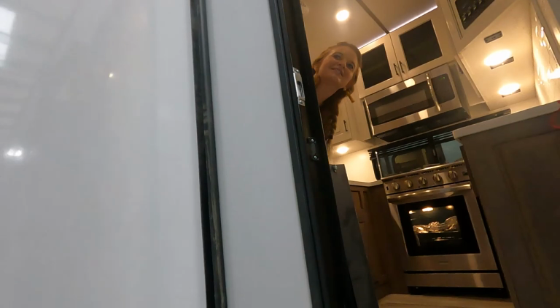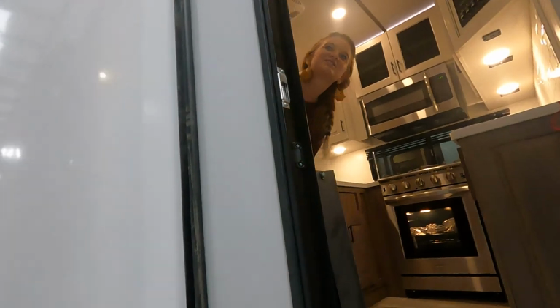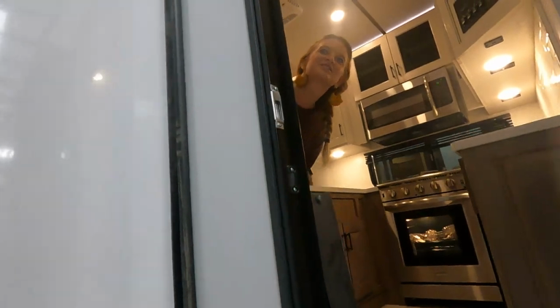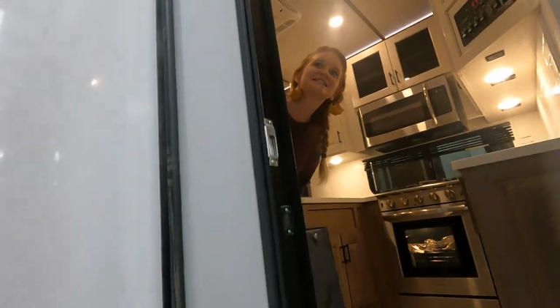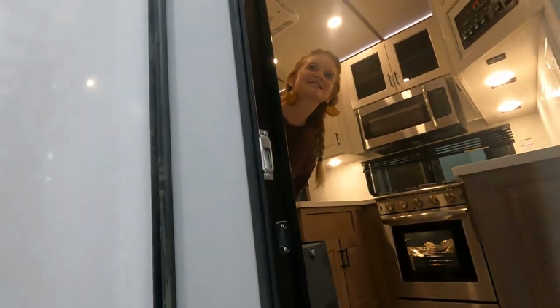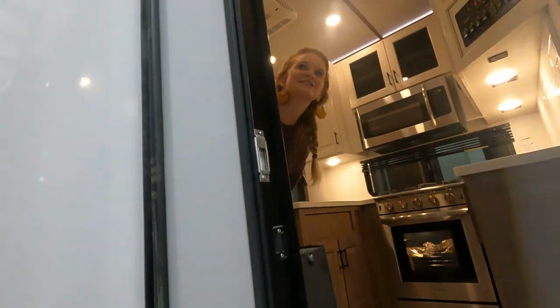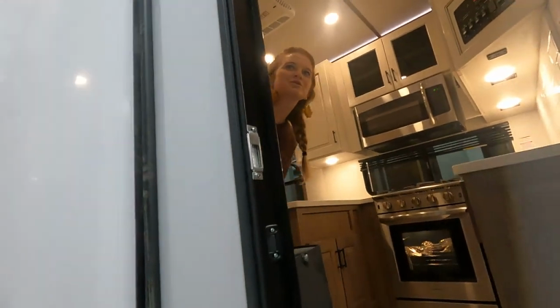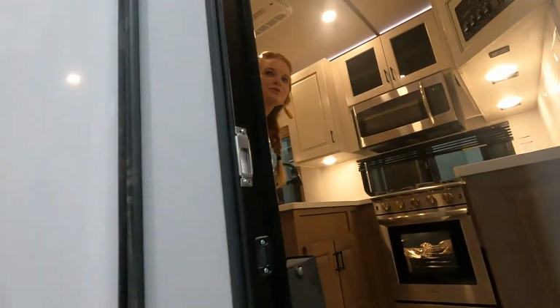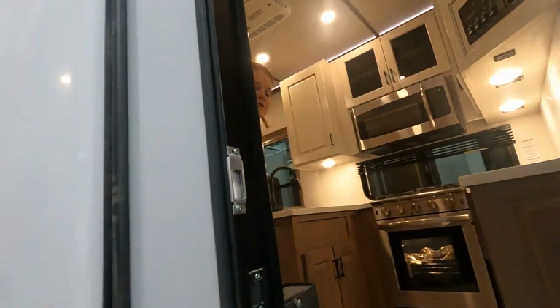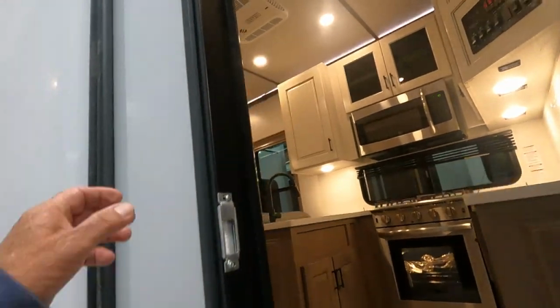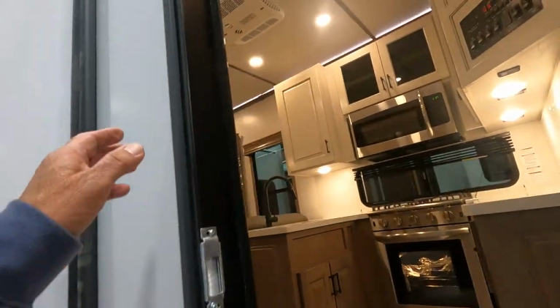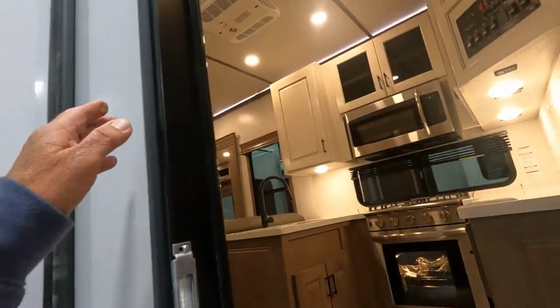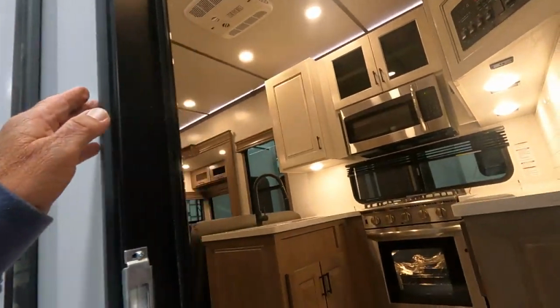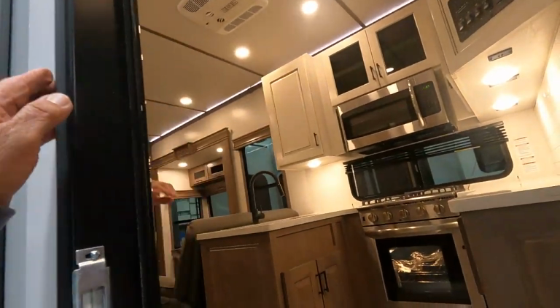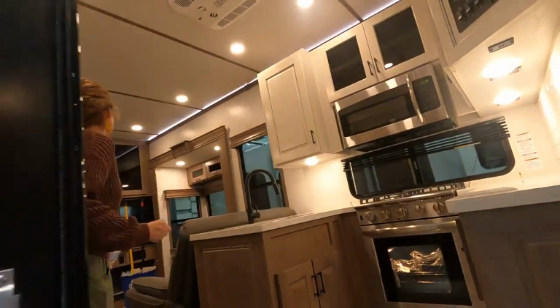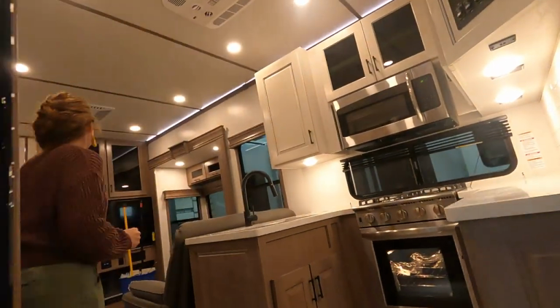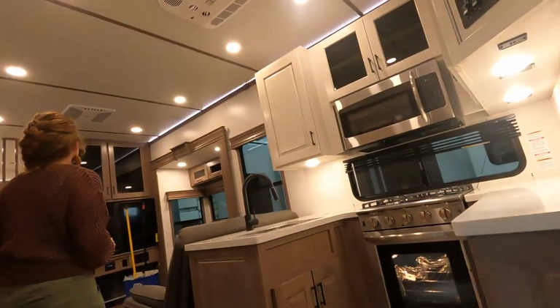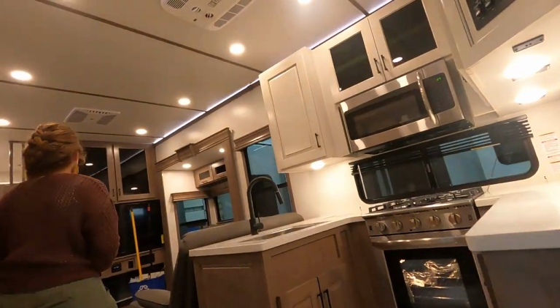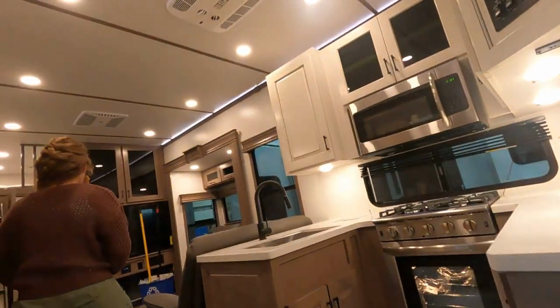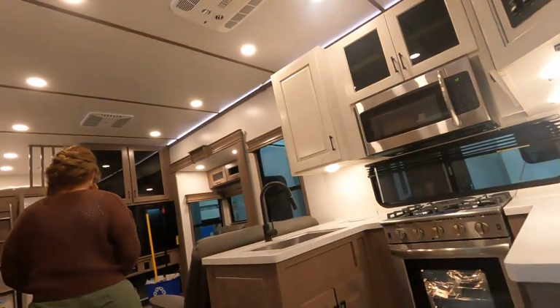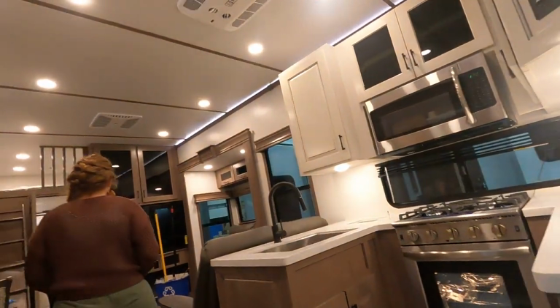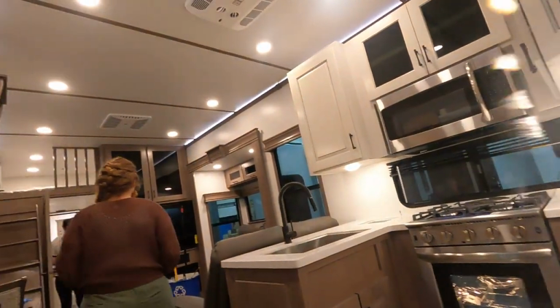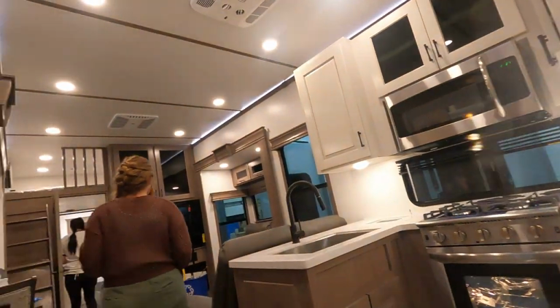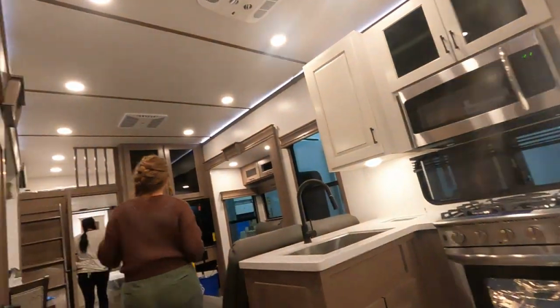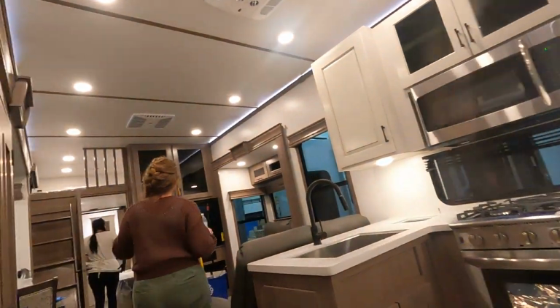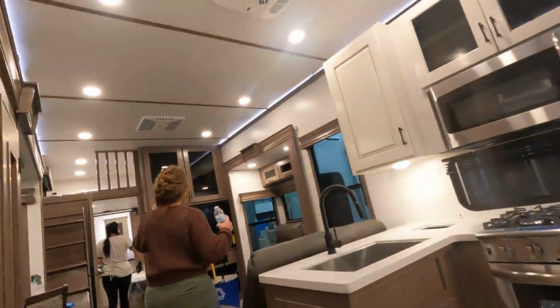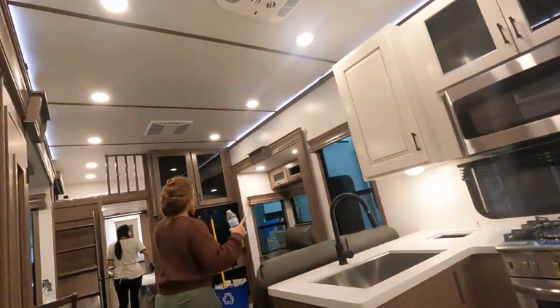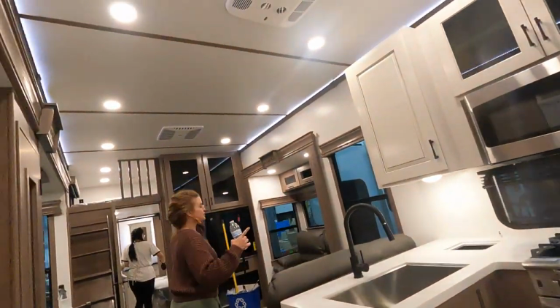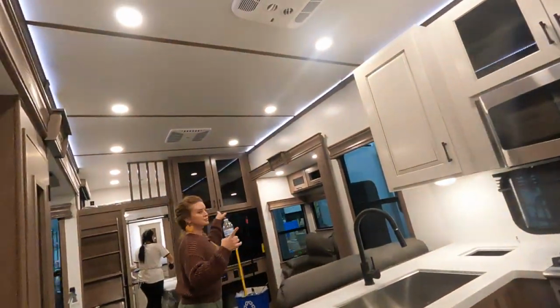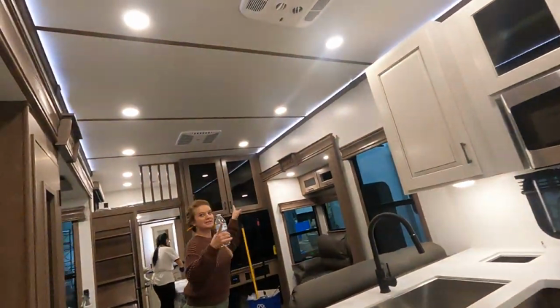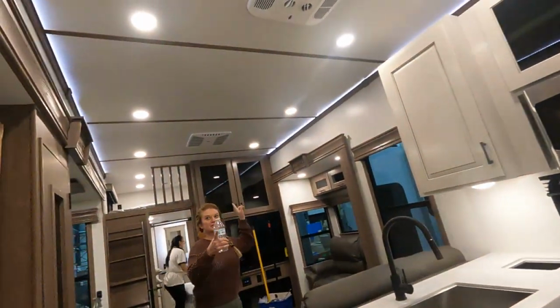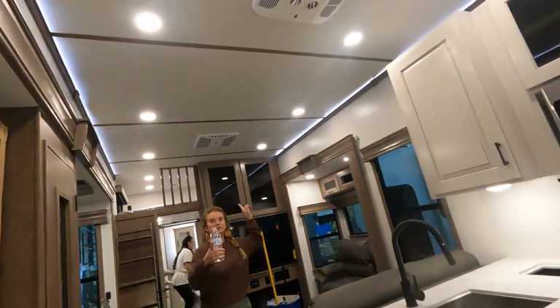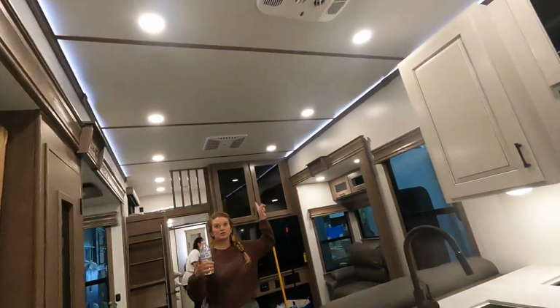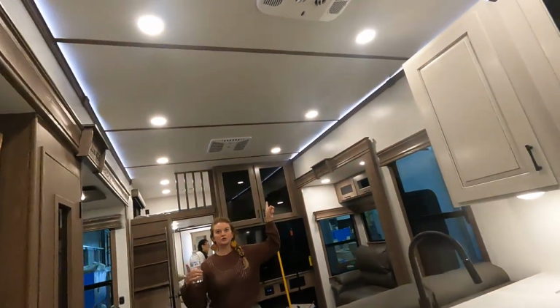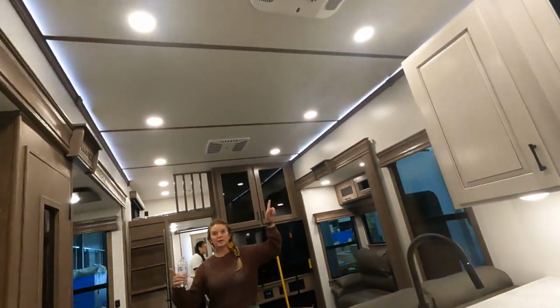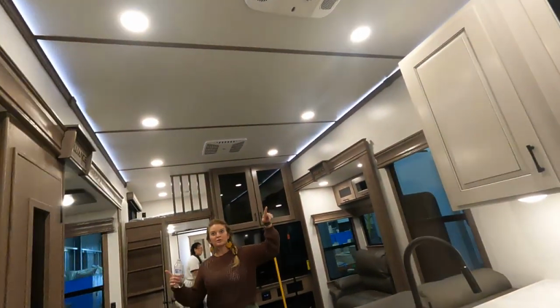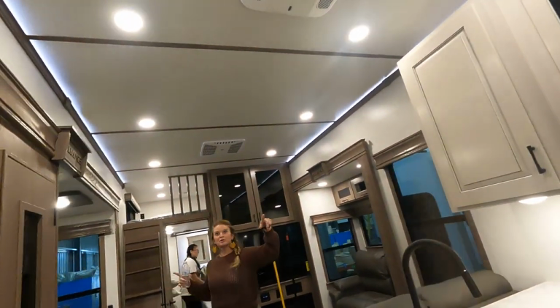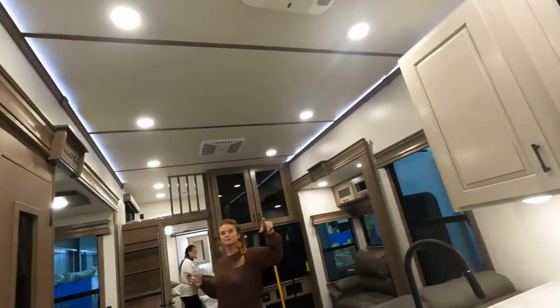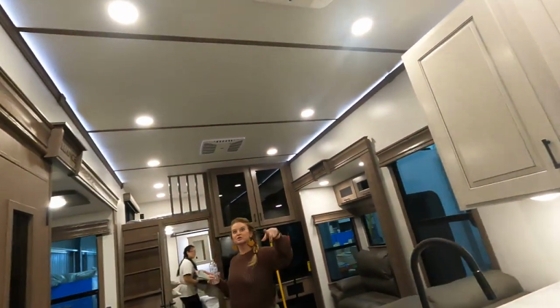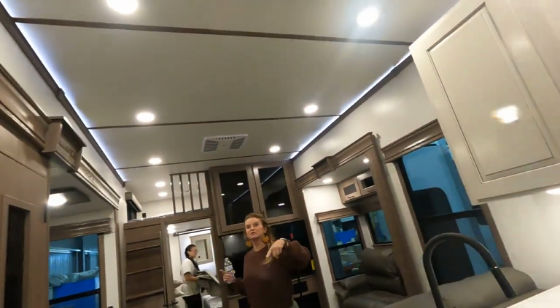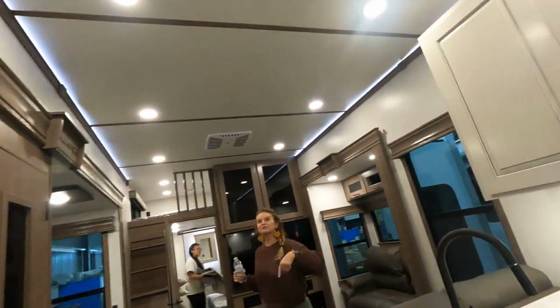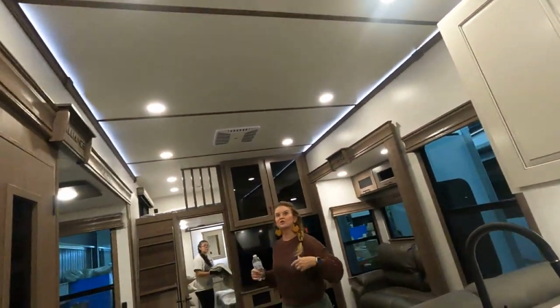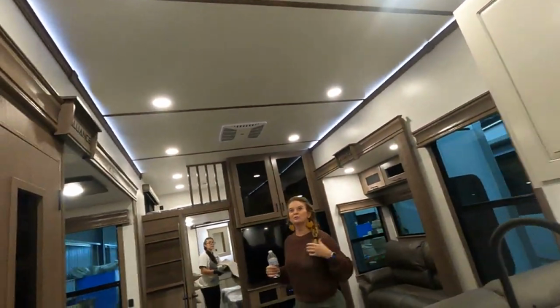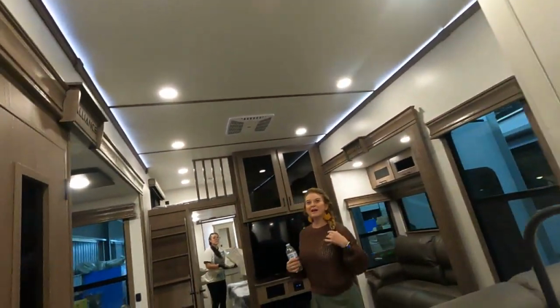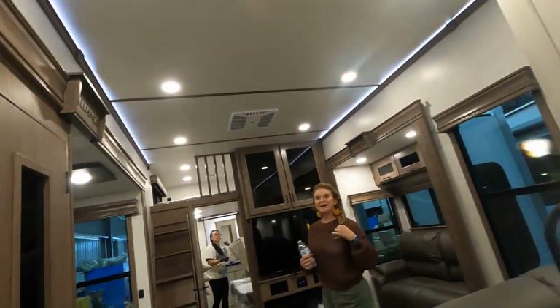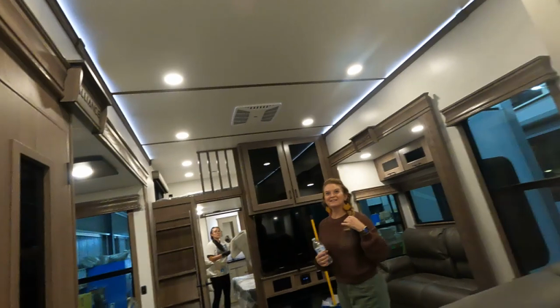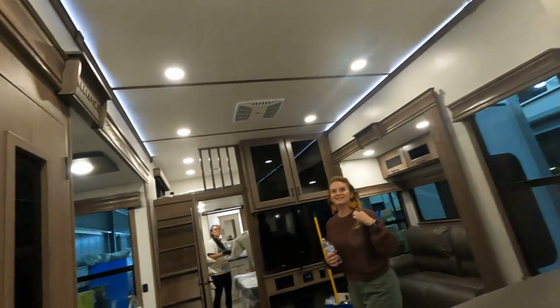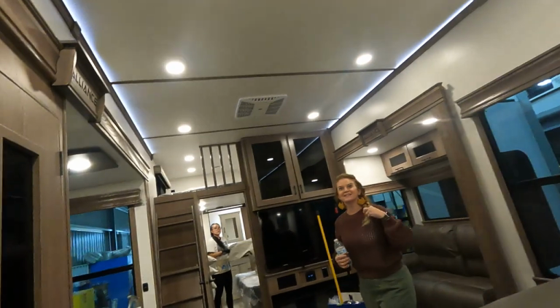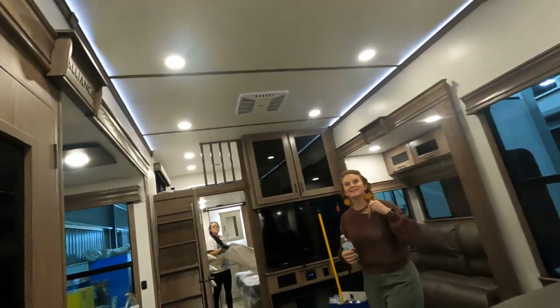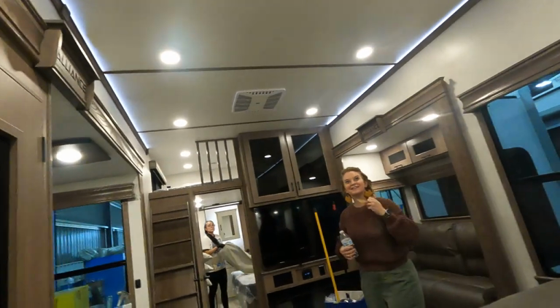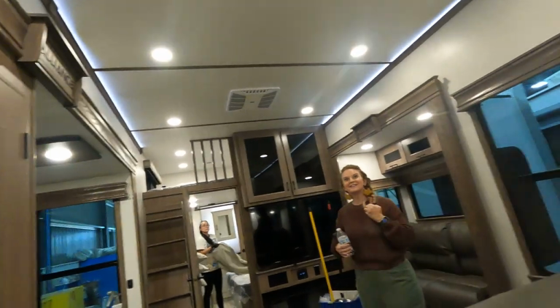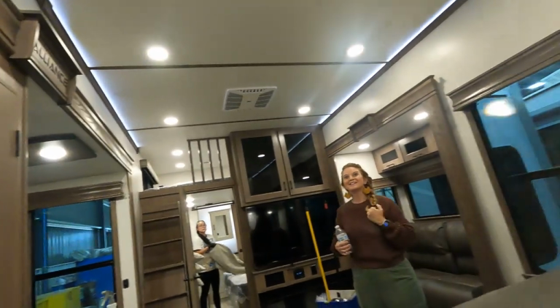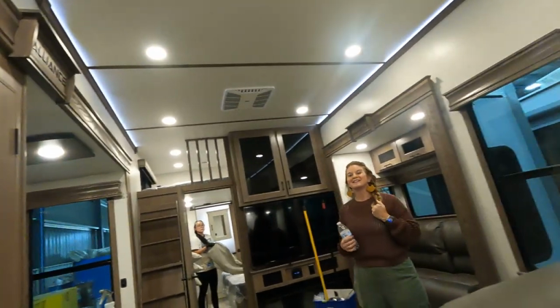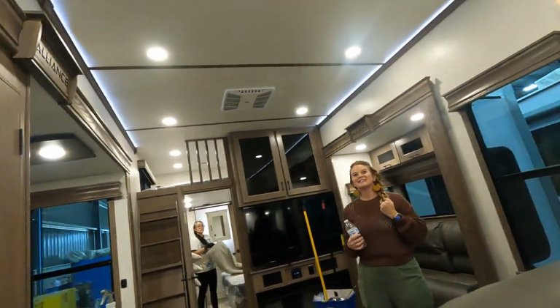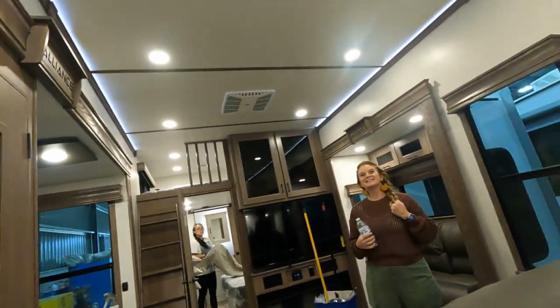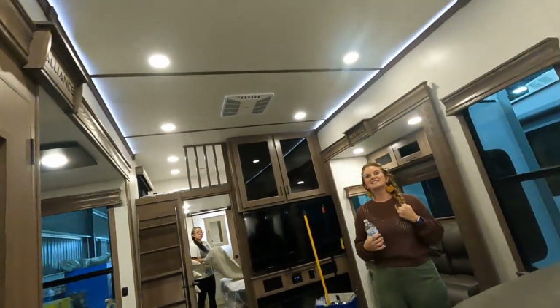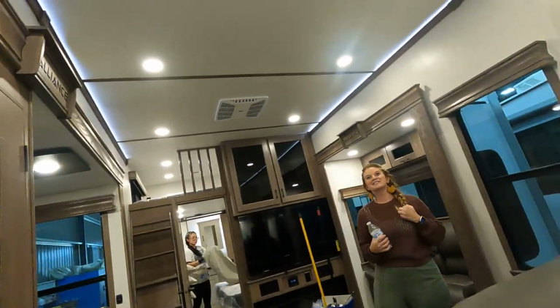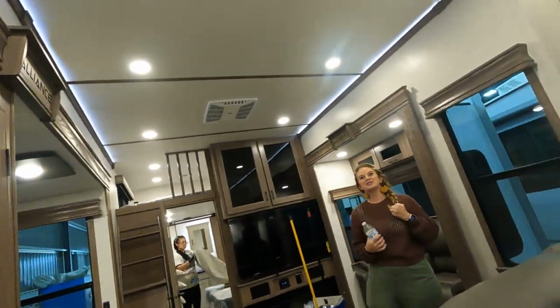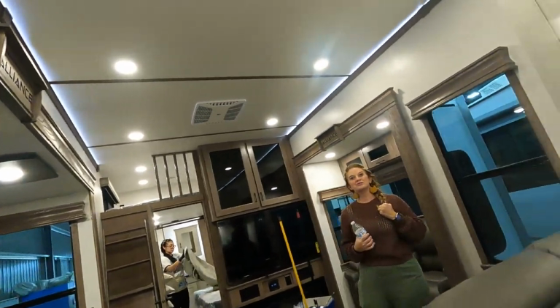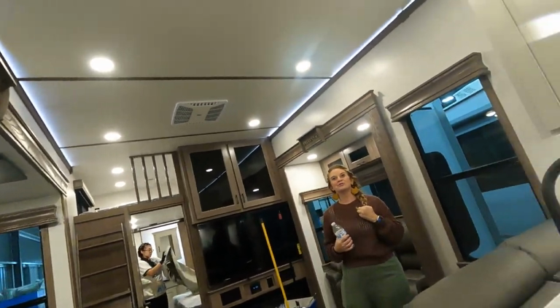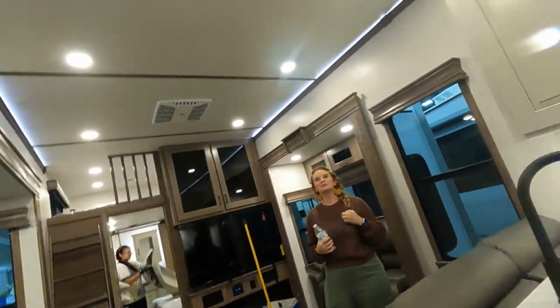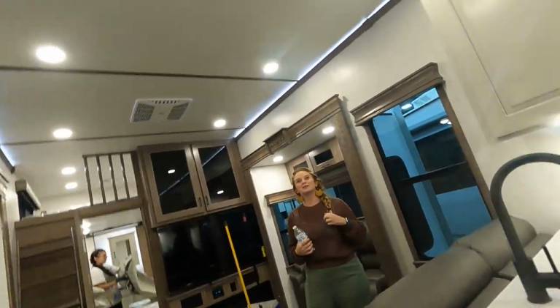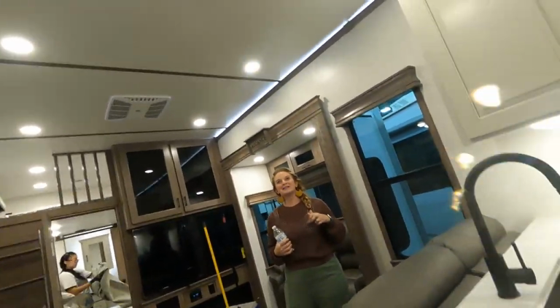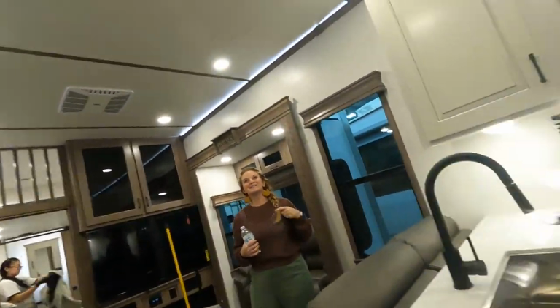This is the dual suite — two bedrooms, two full baths. It's a brand new floor plan.